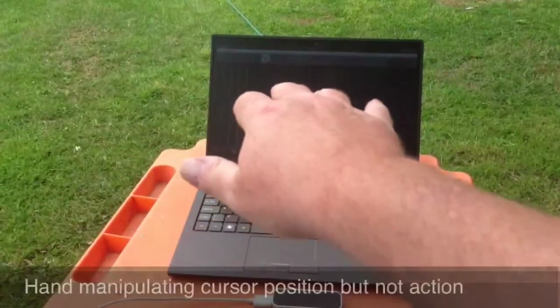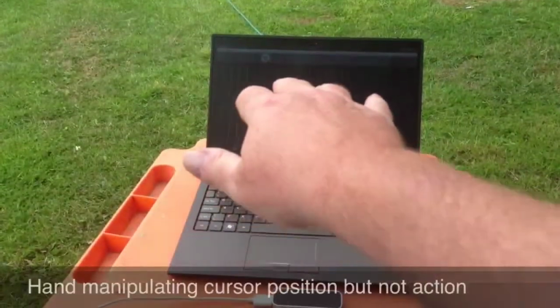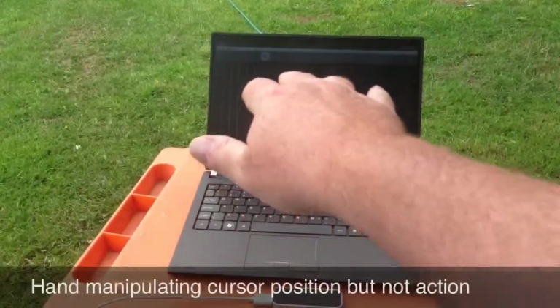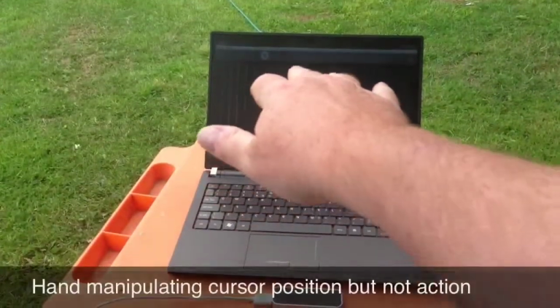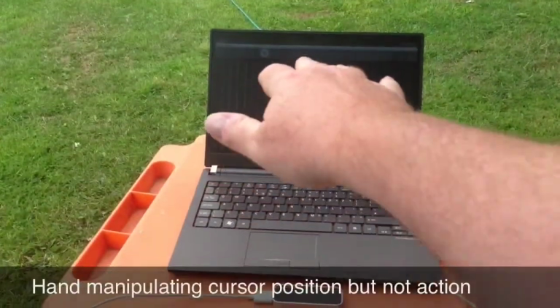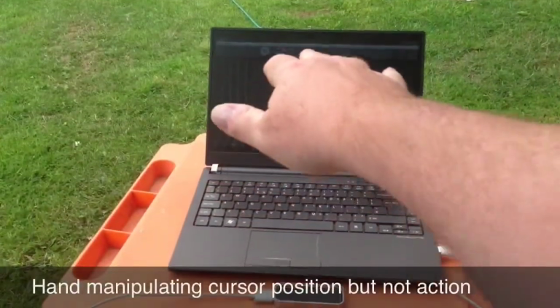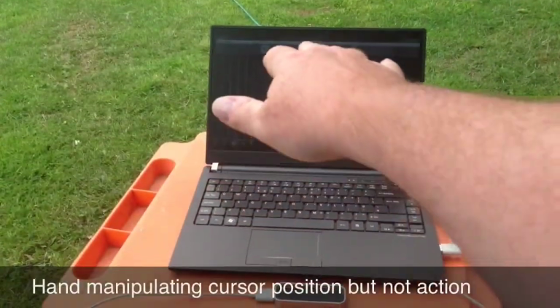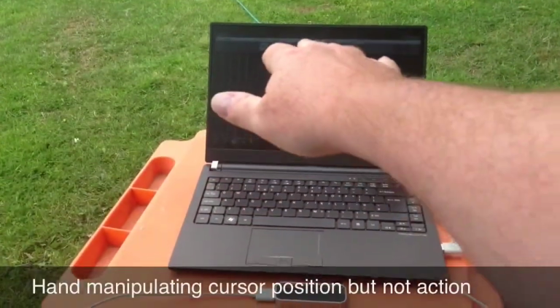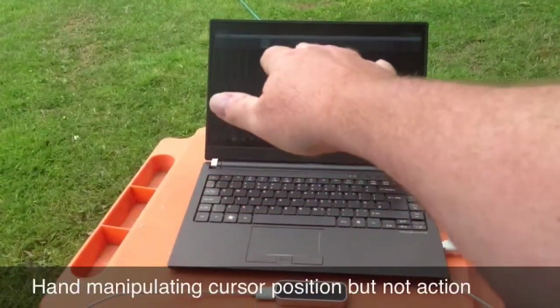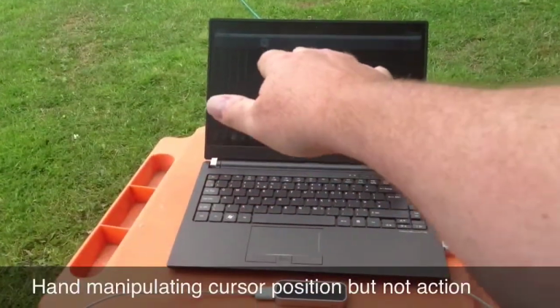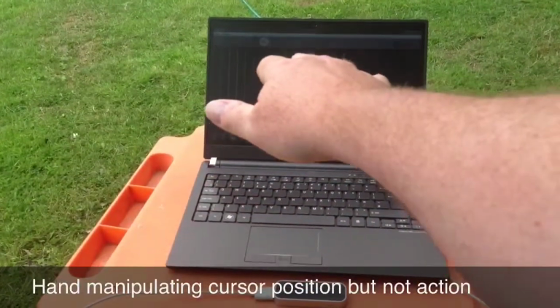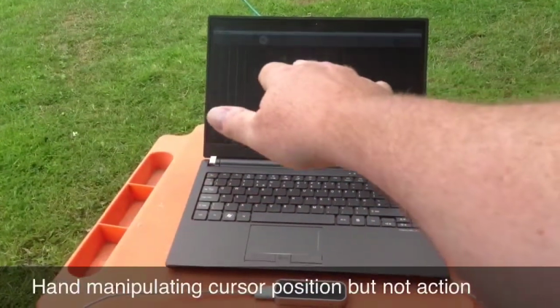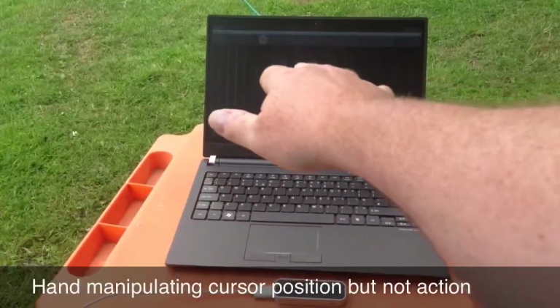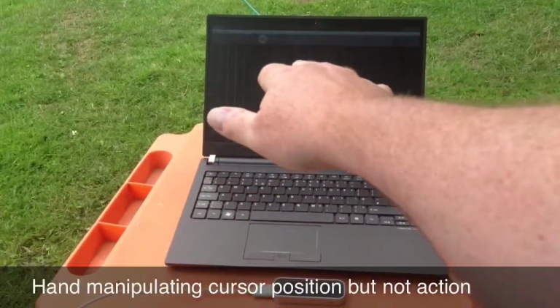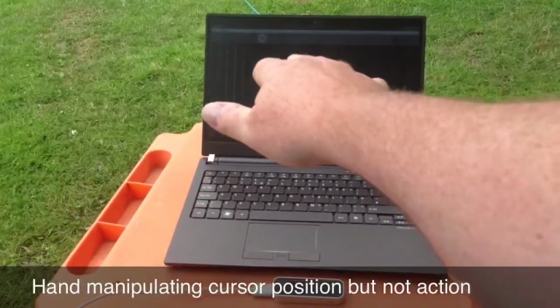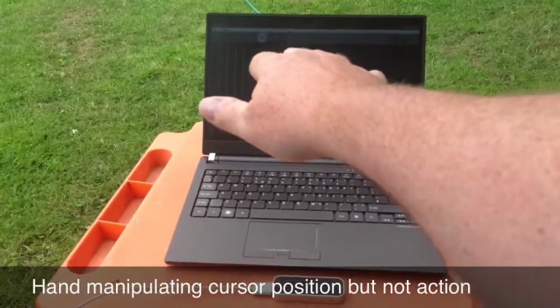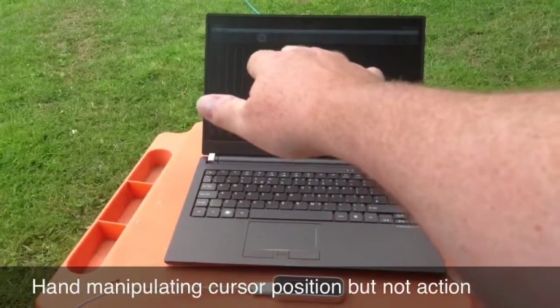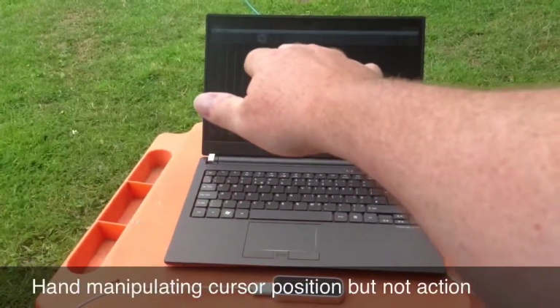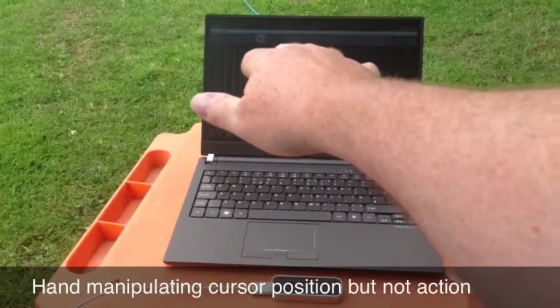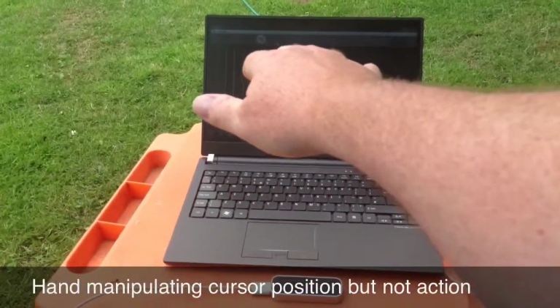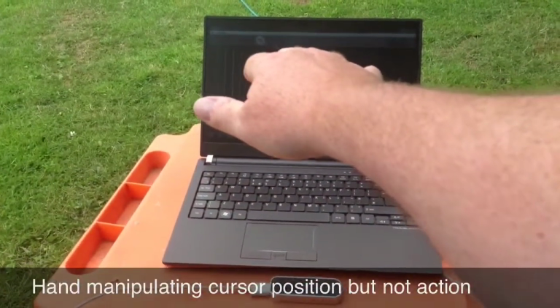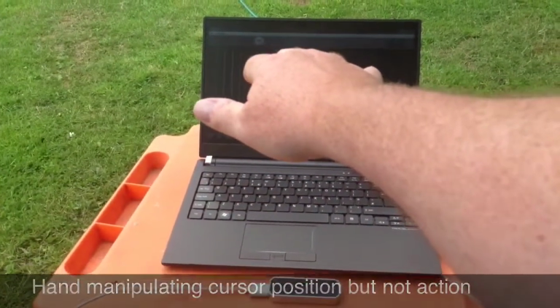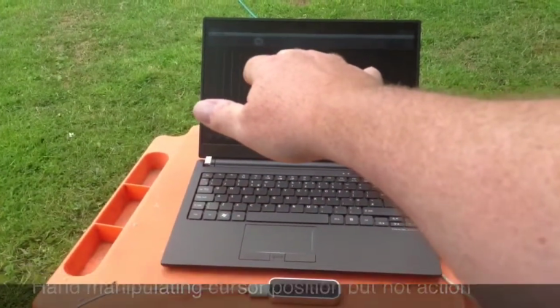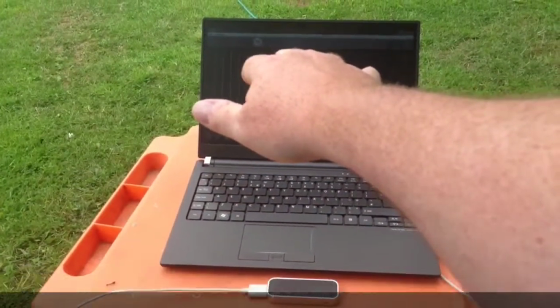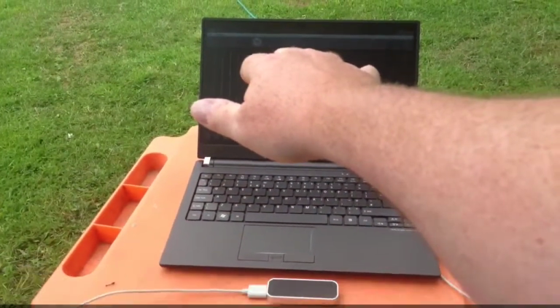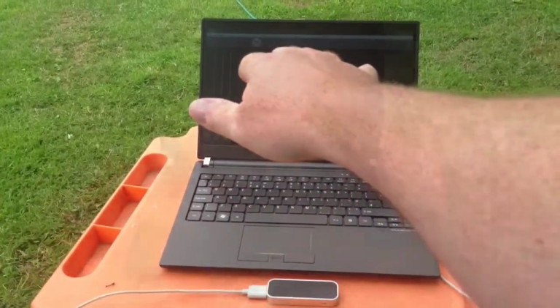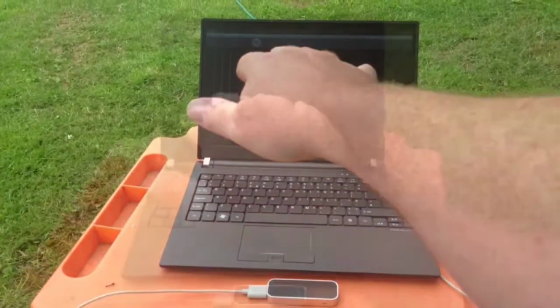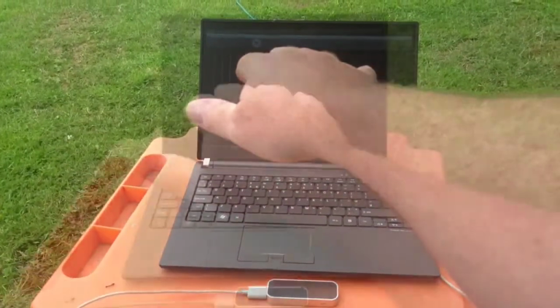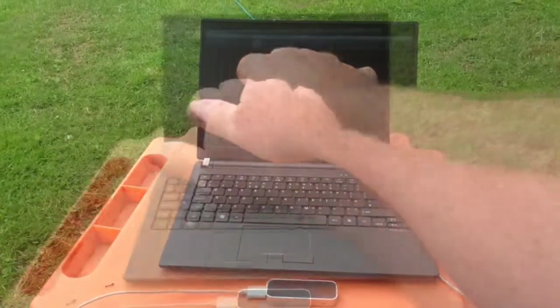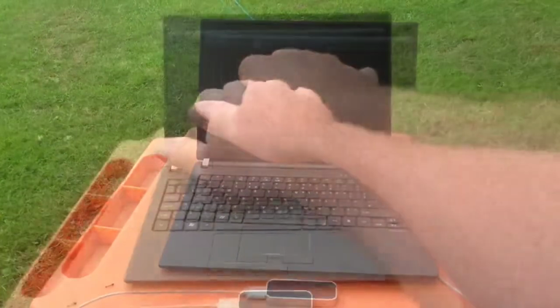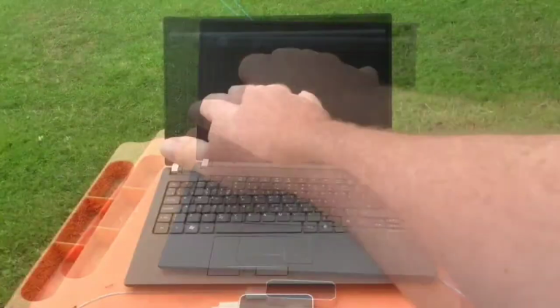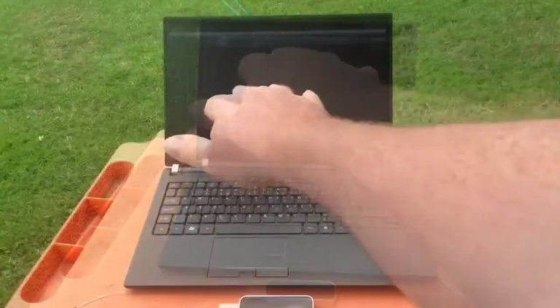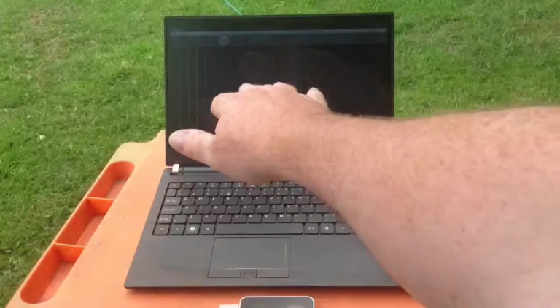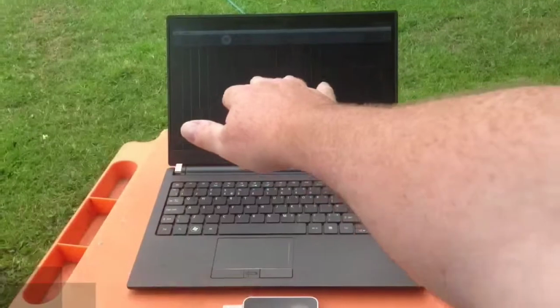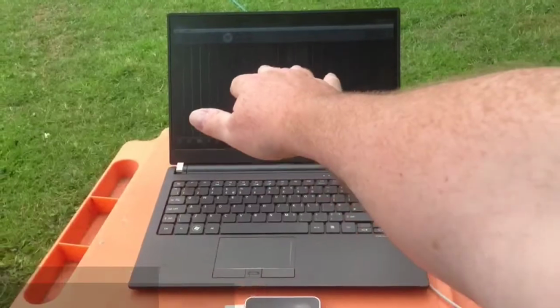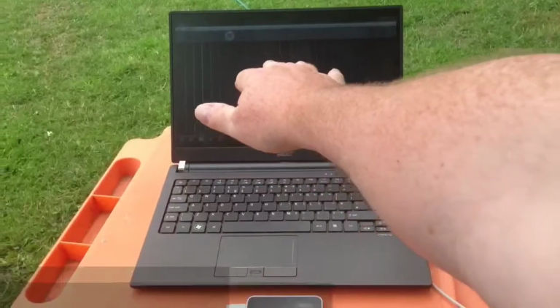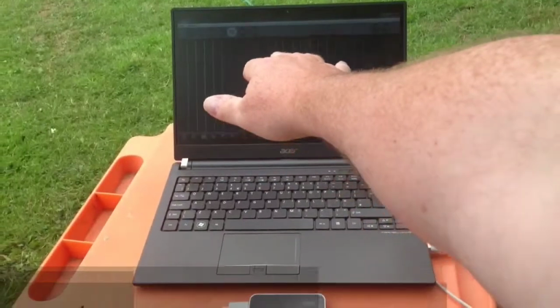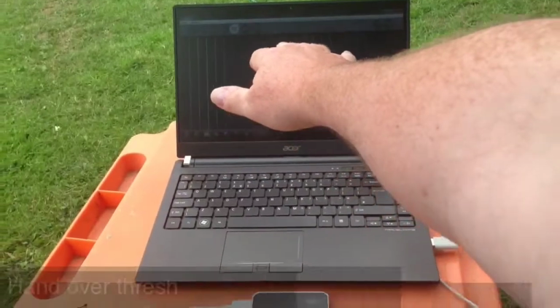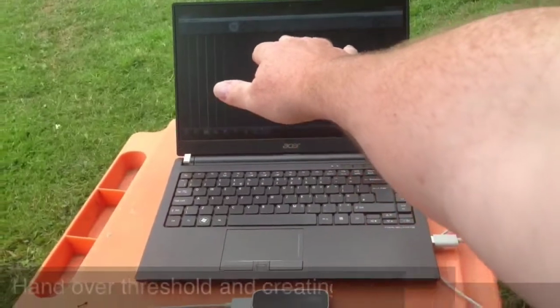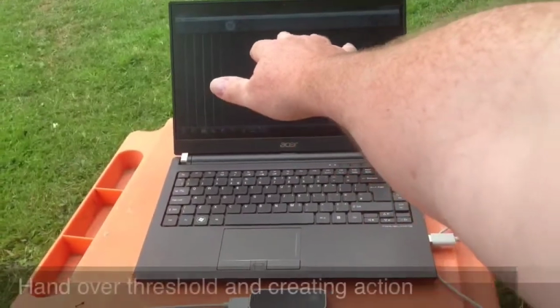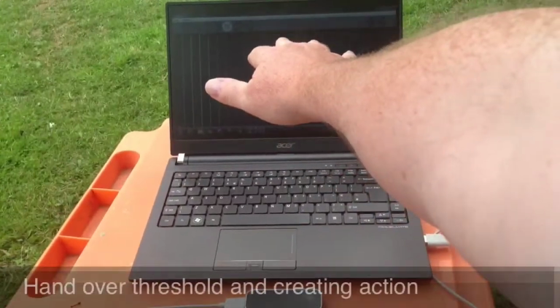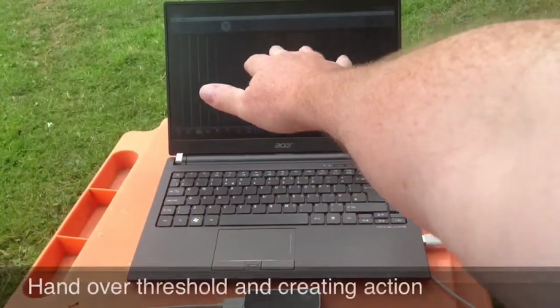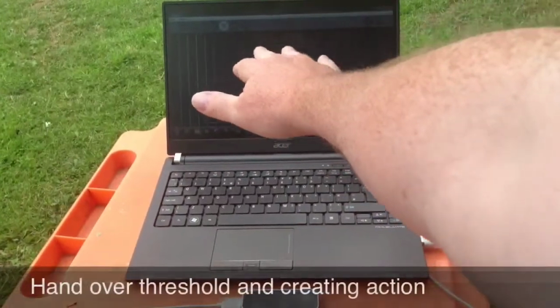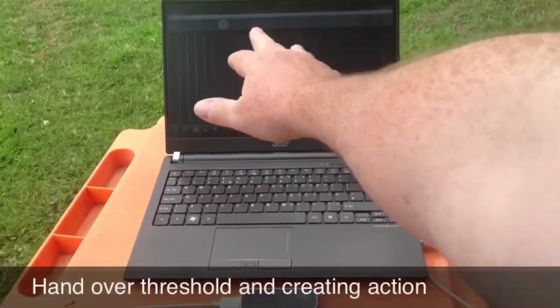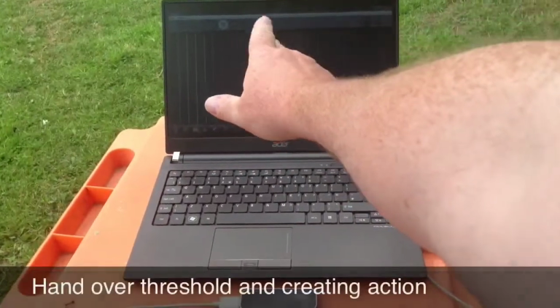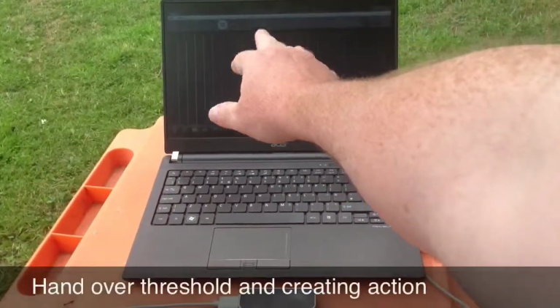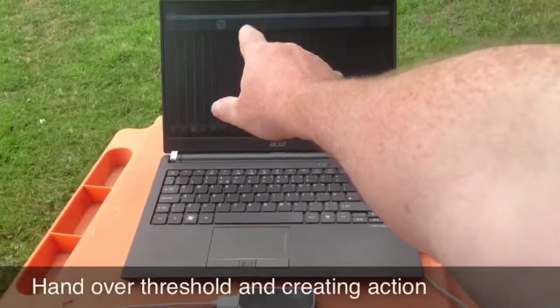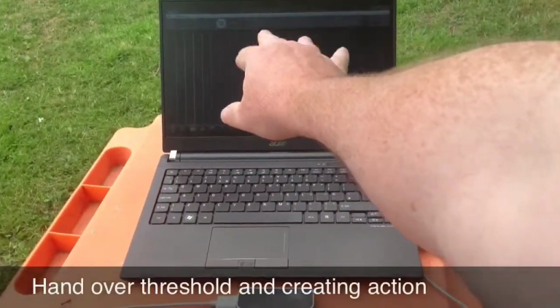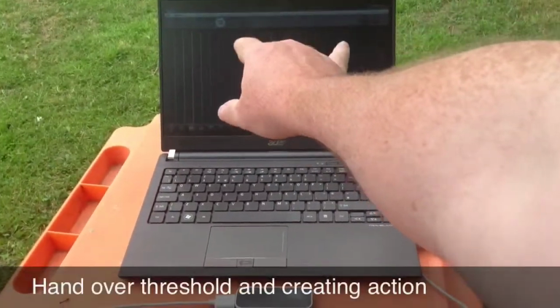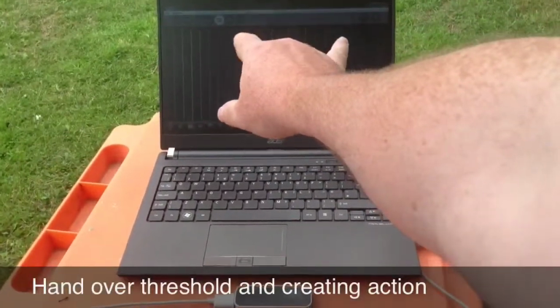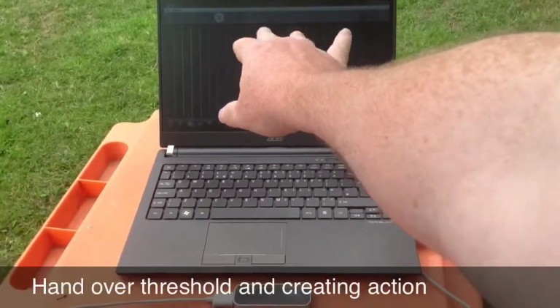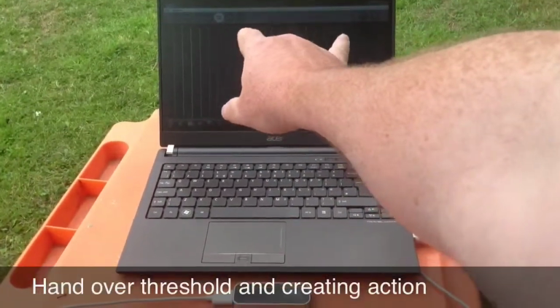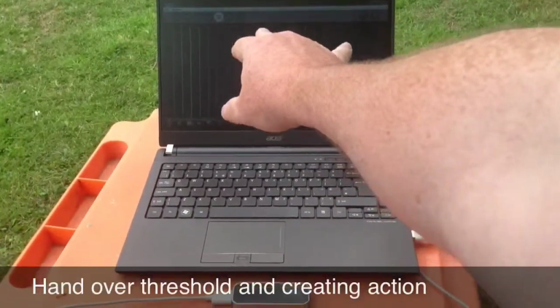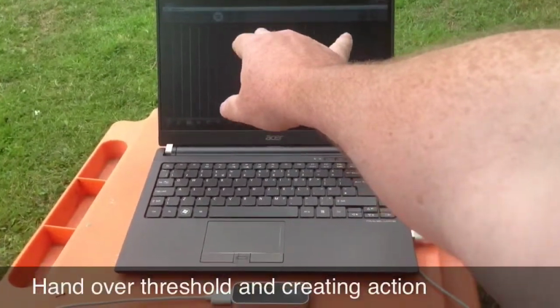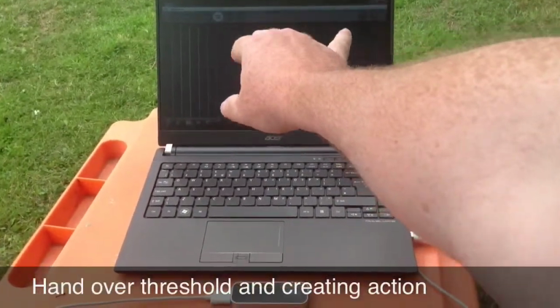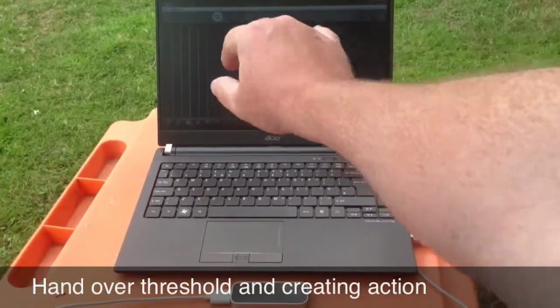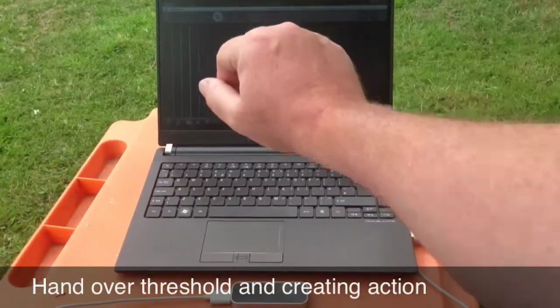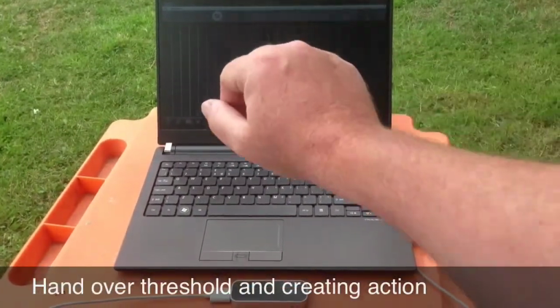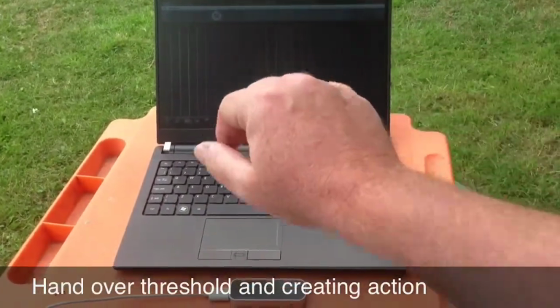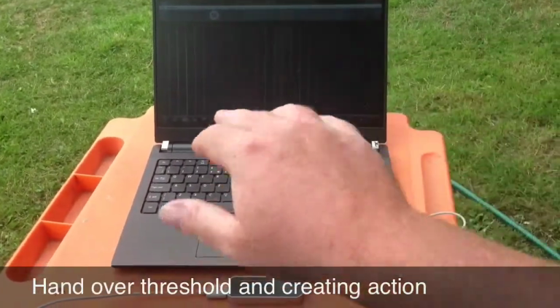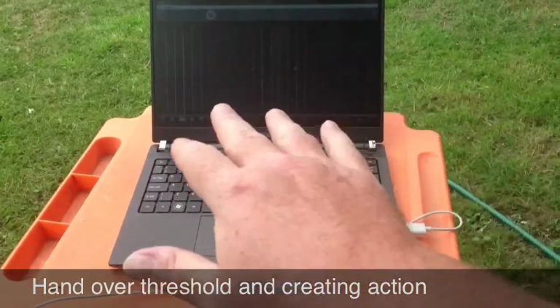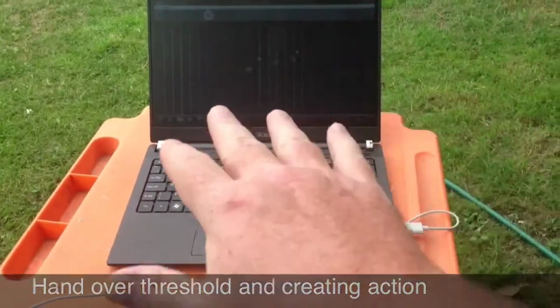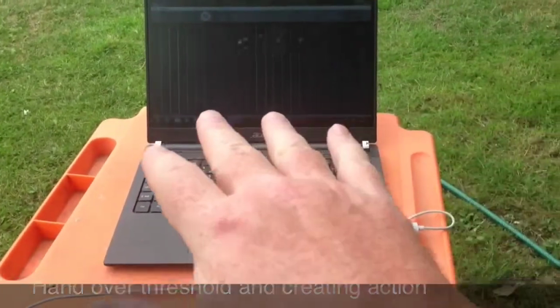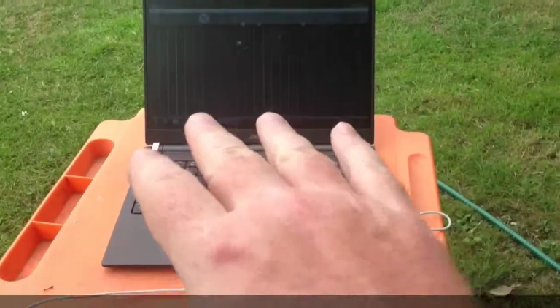So holding back, you are just manipulating the cursor, but when you pass over the detector, then you create an action.